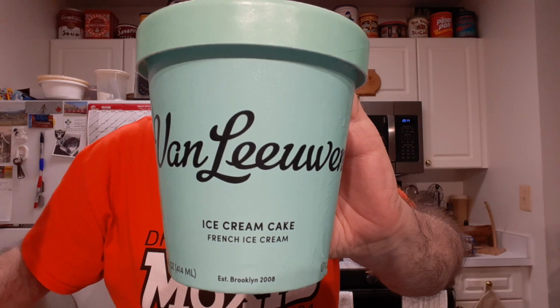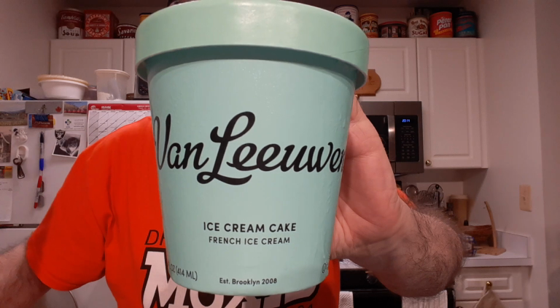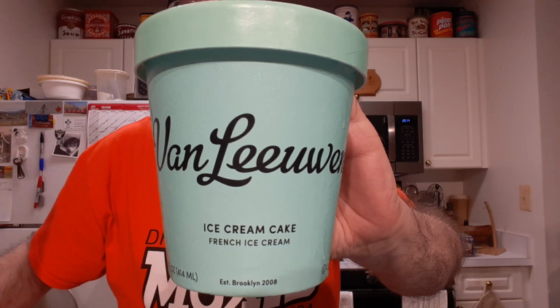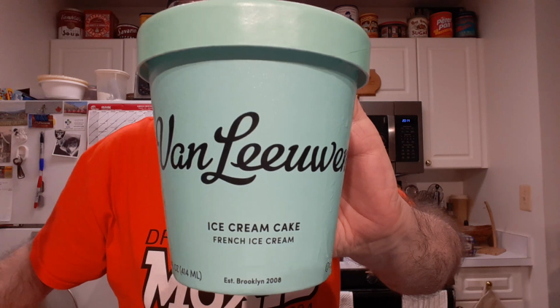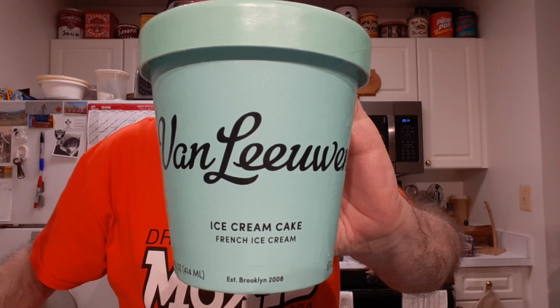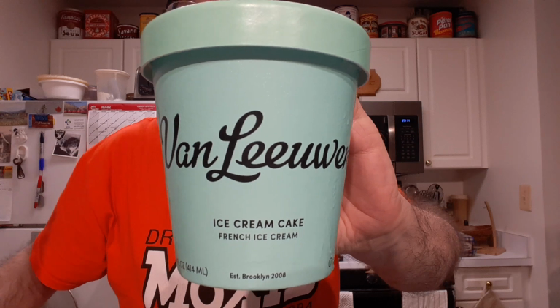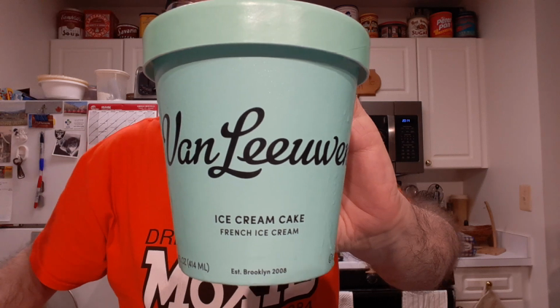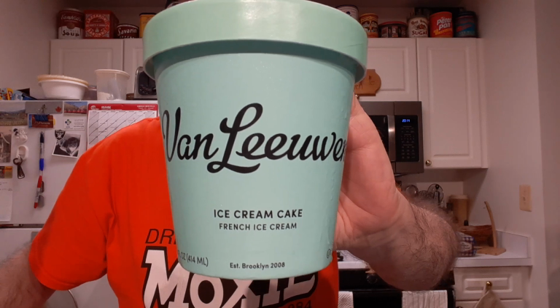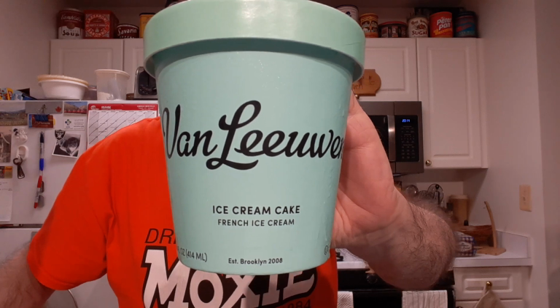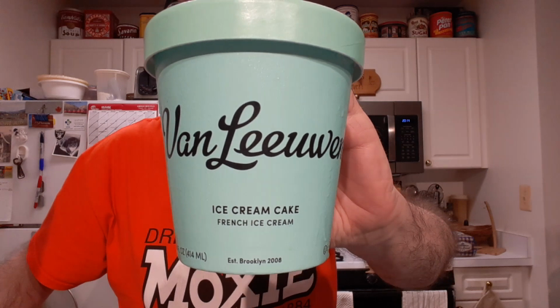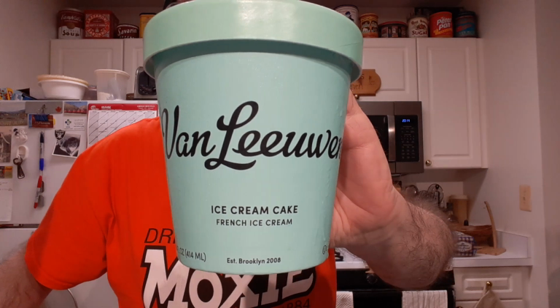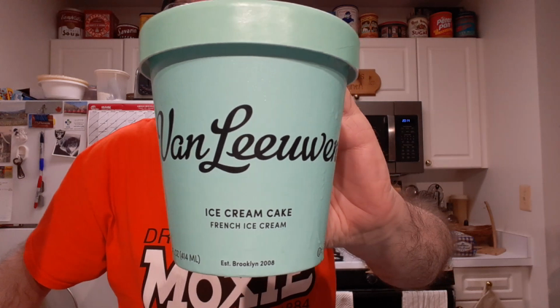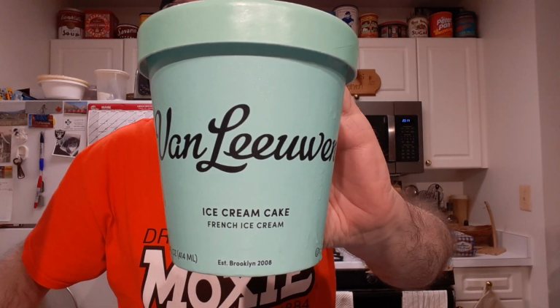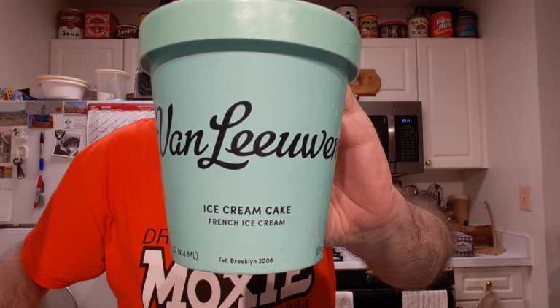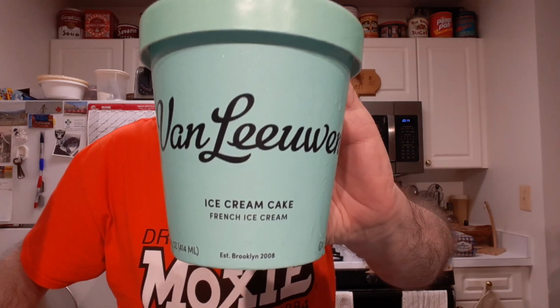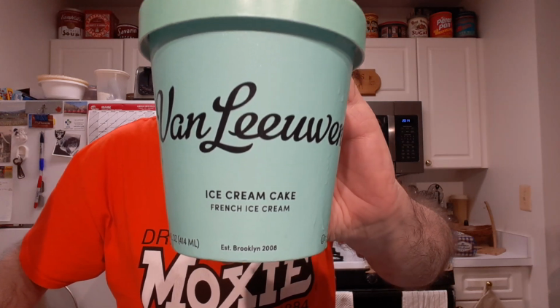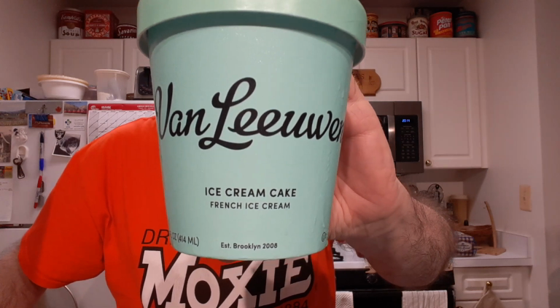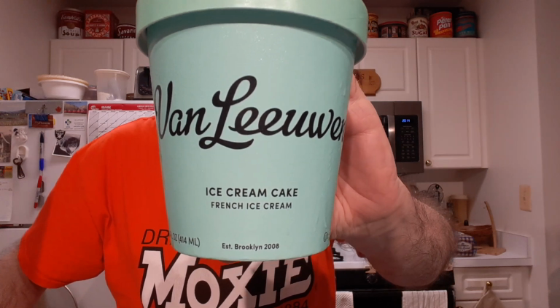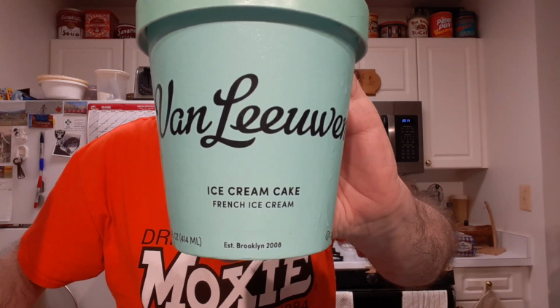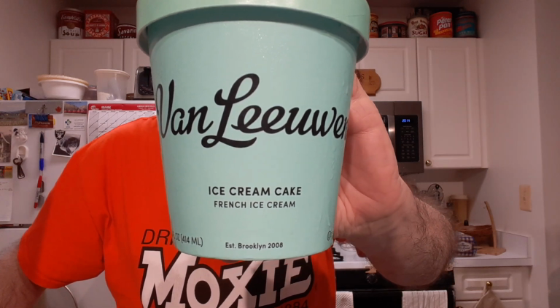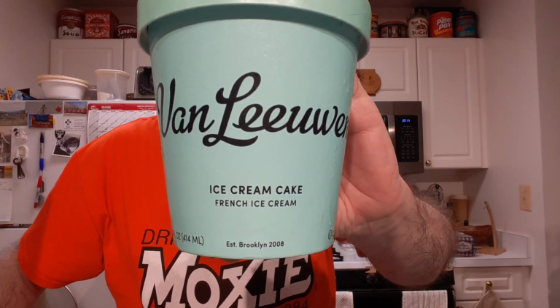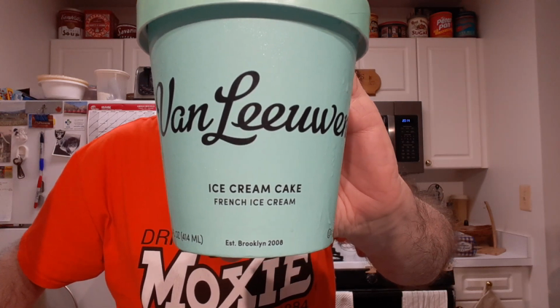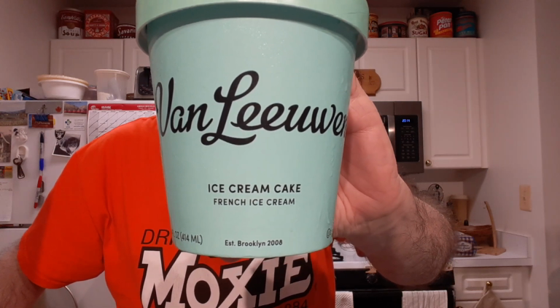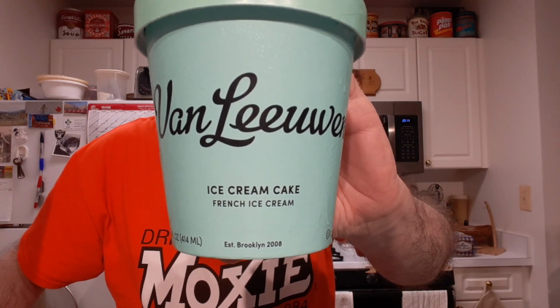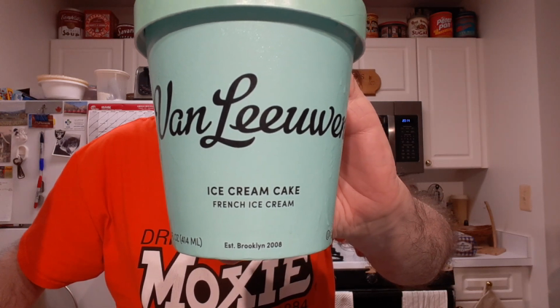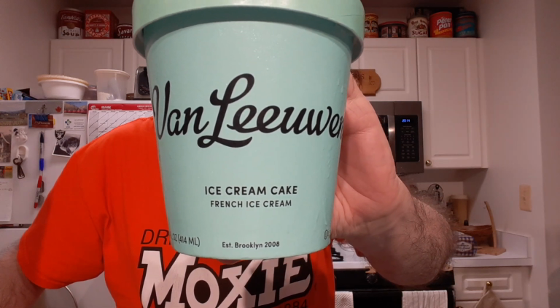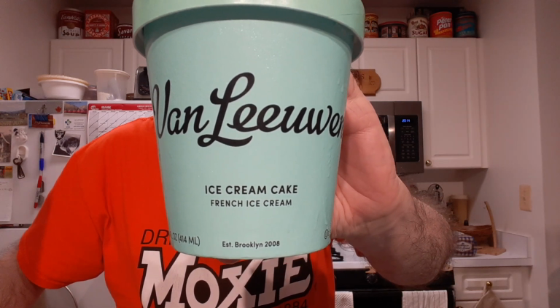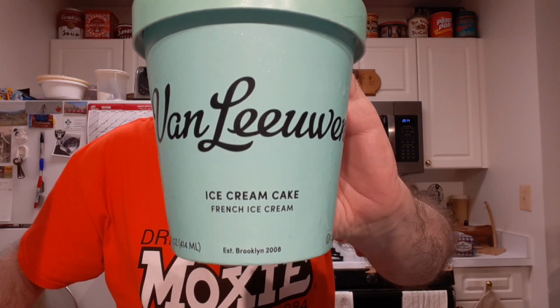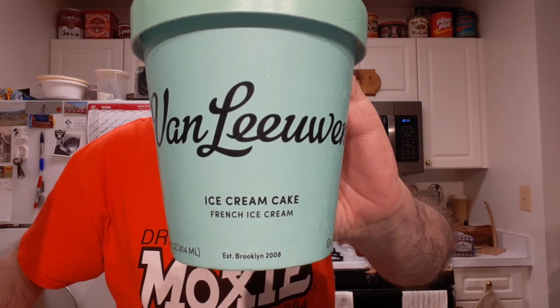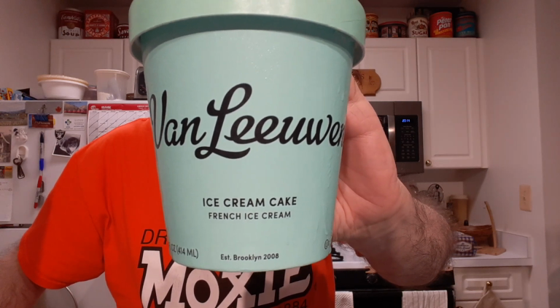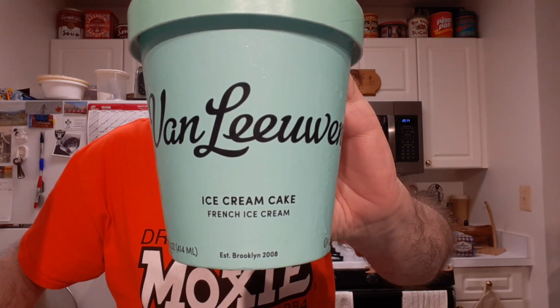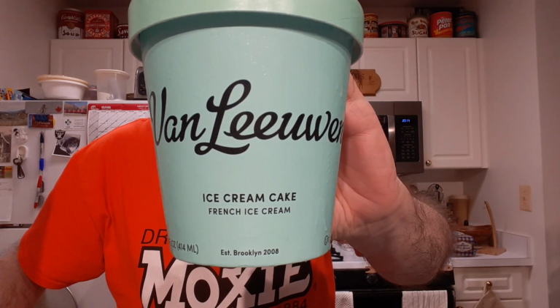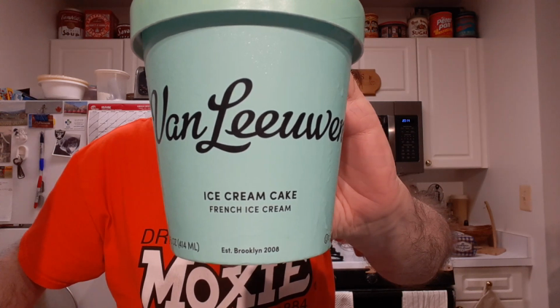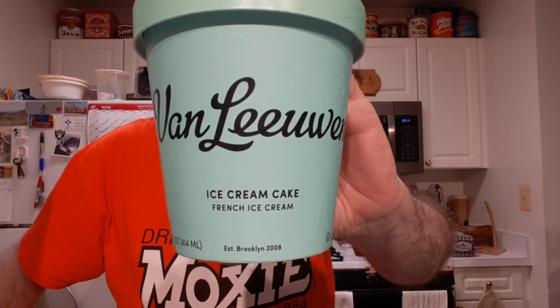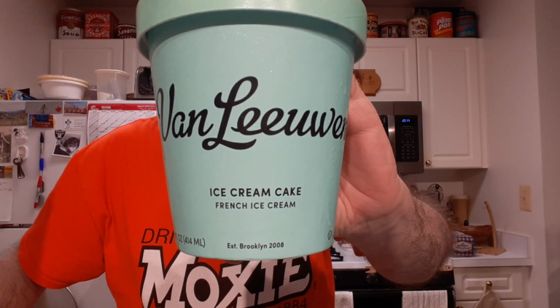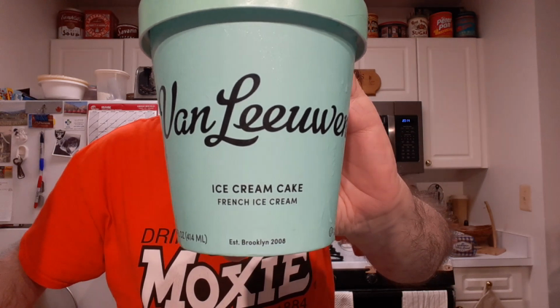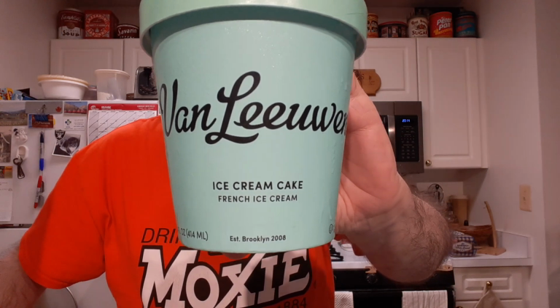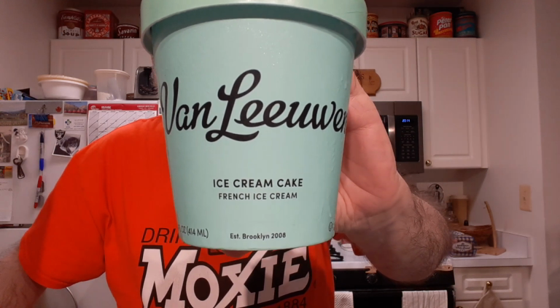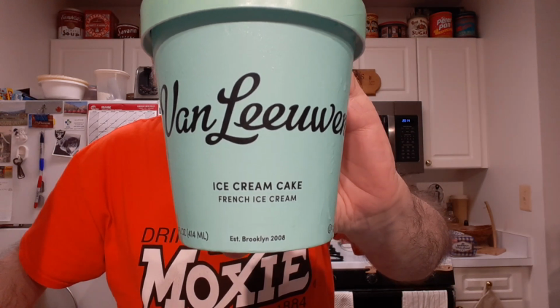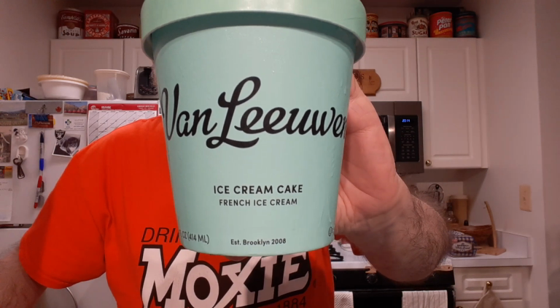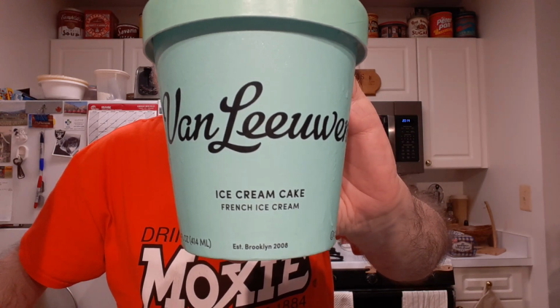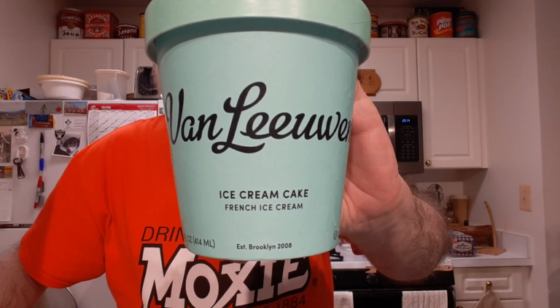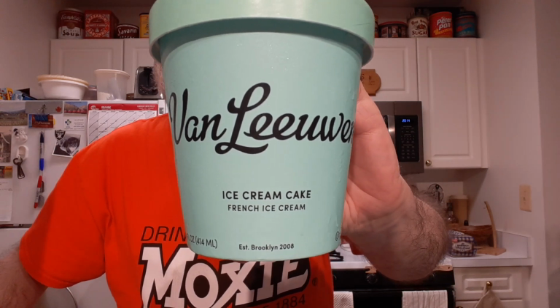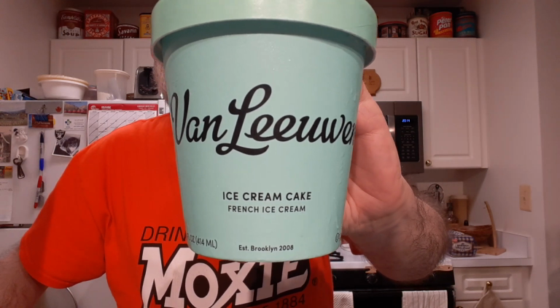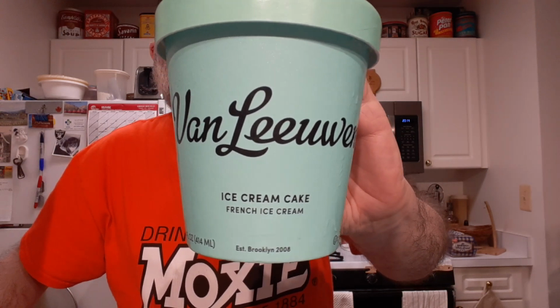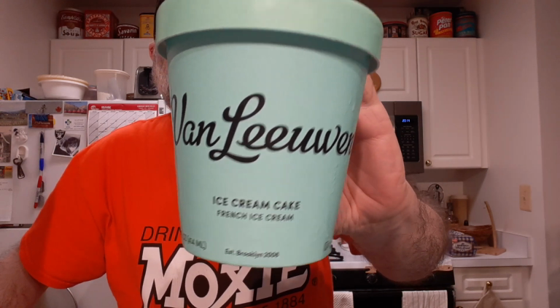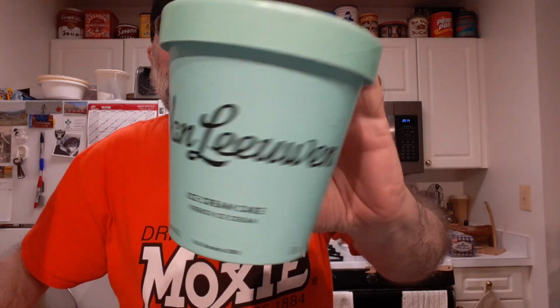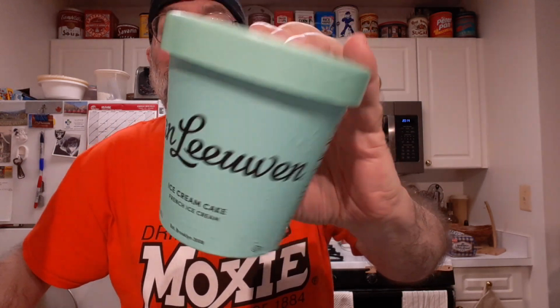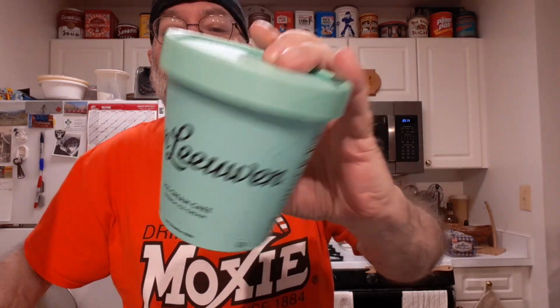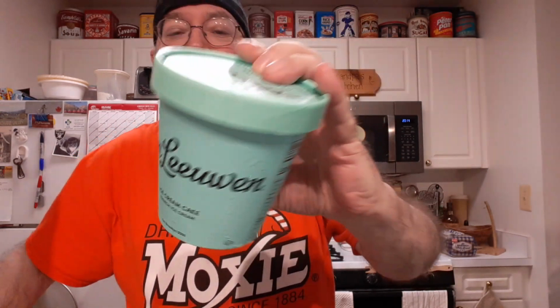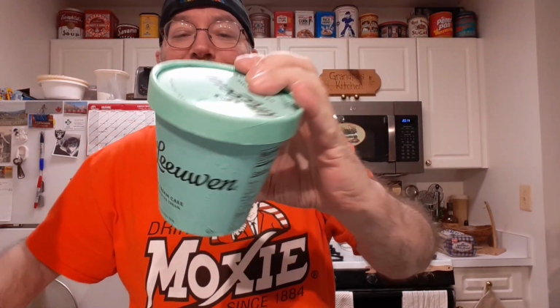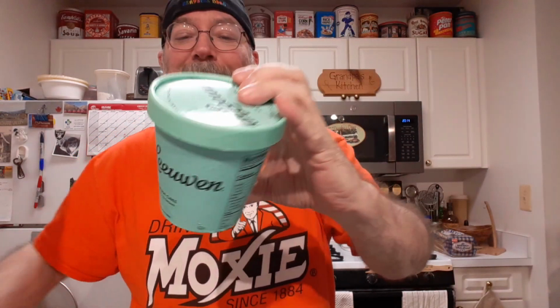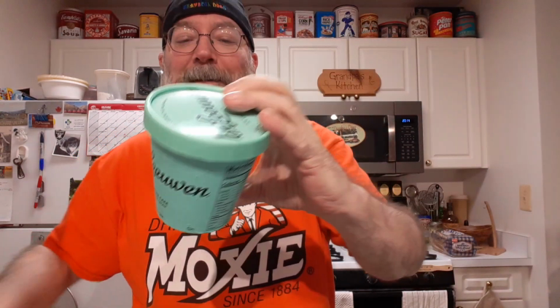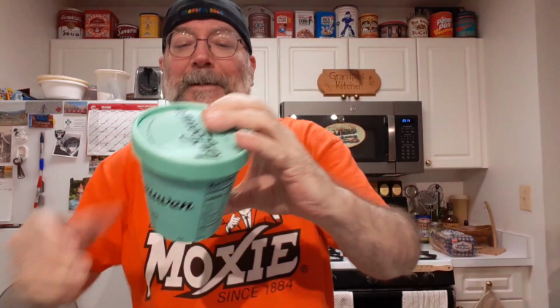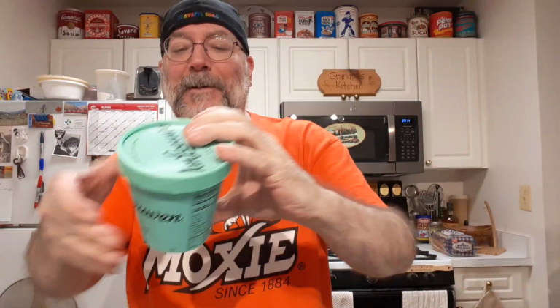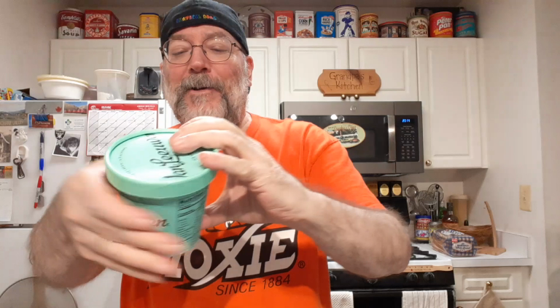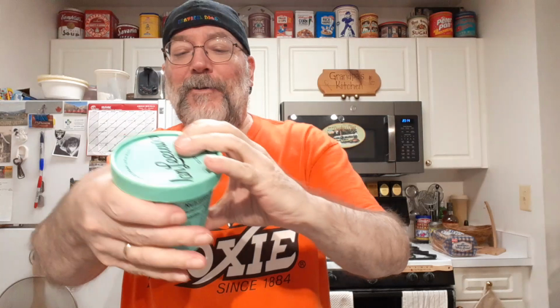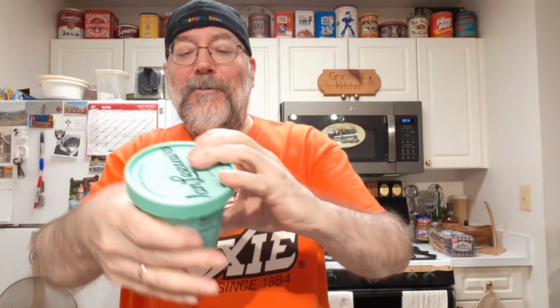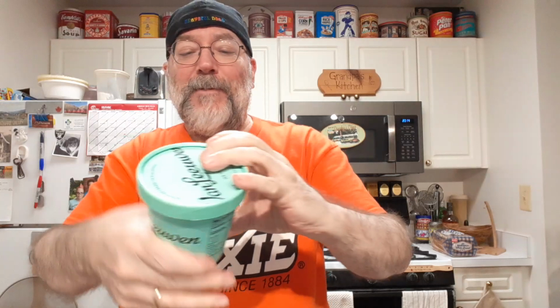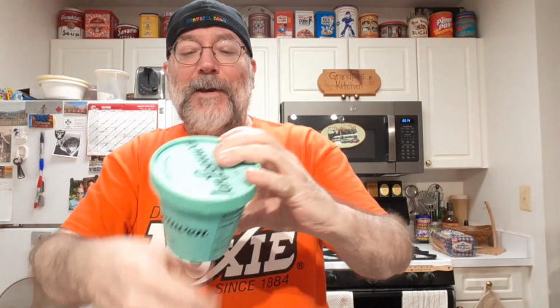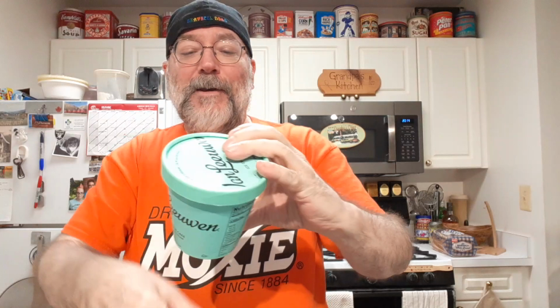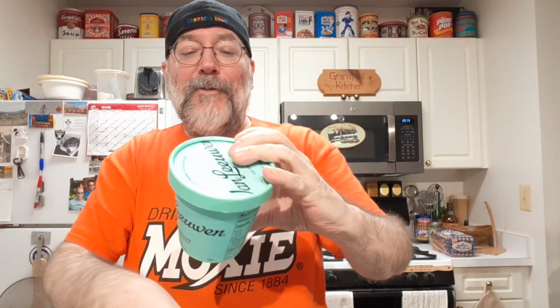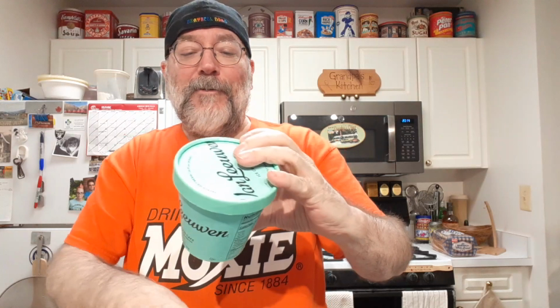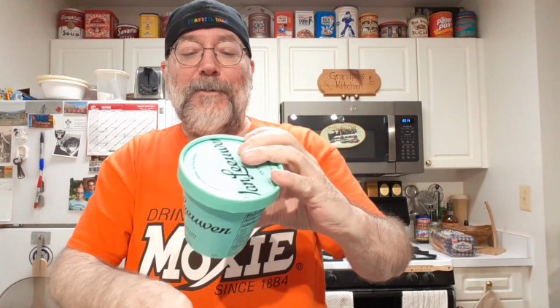All right, I'll be trying Van Leeuwen's ice cream cake ice cream.